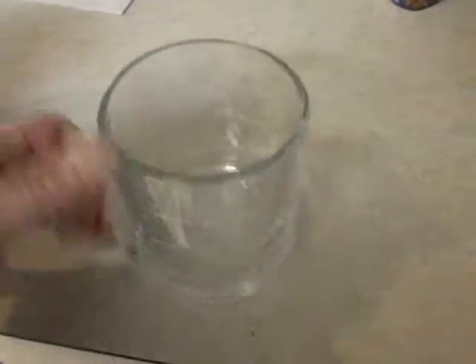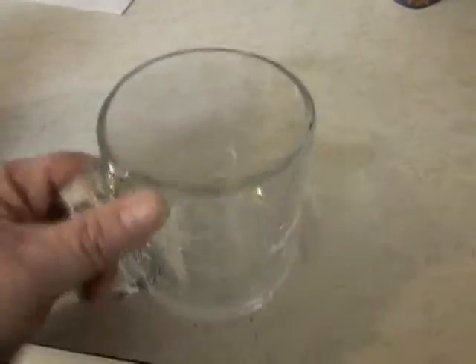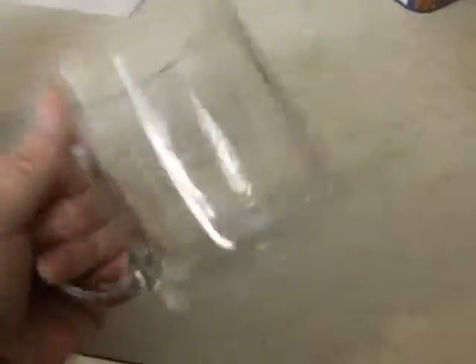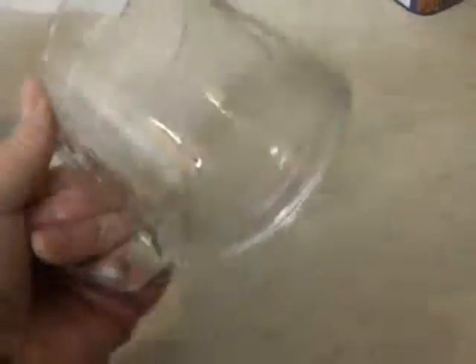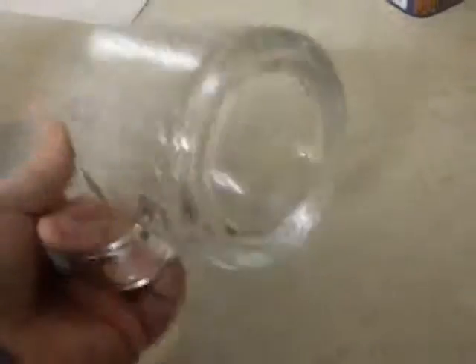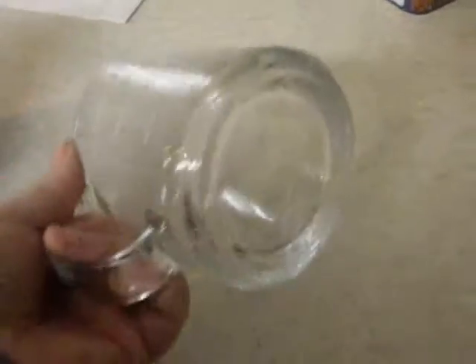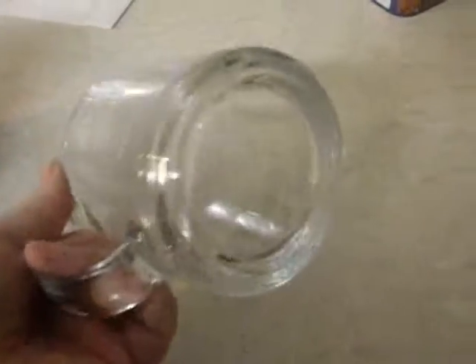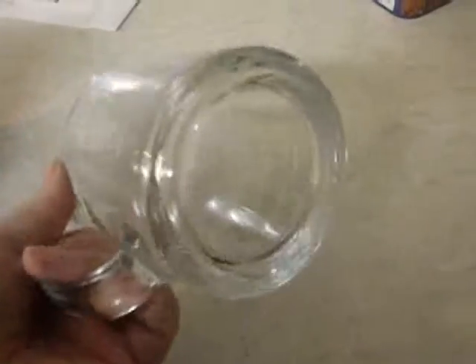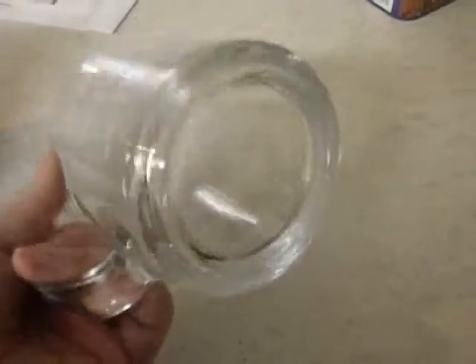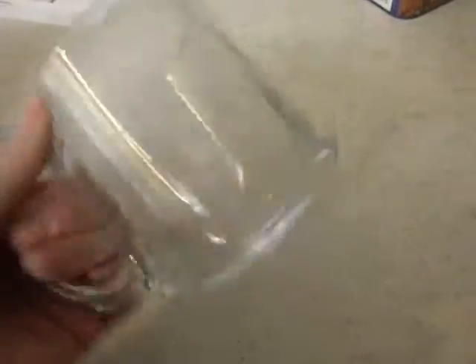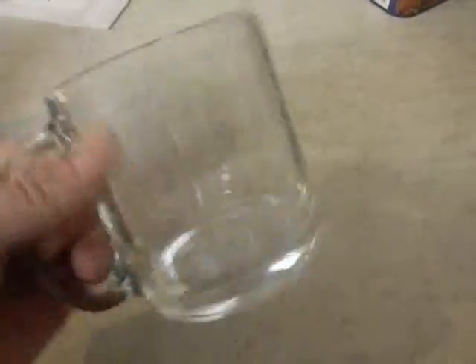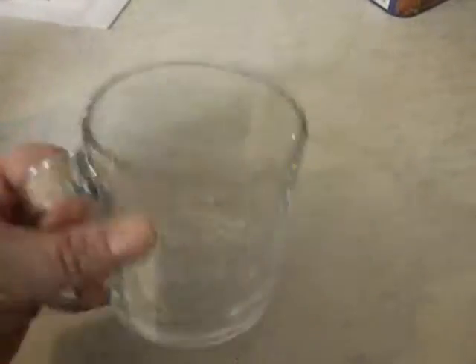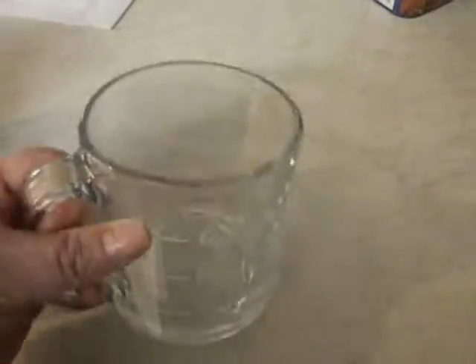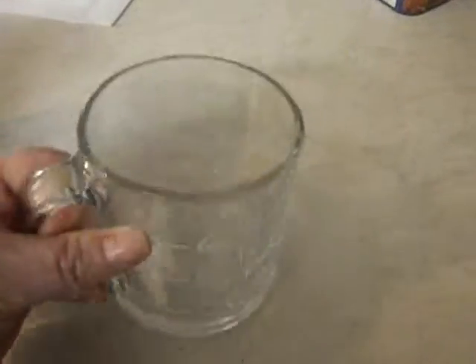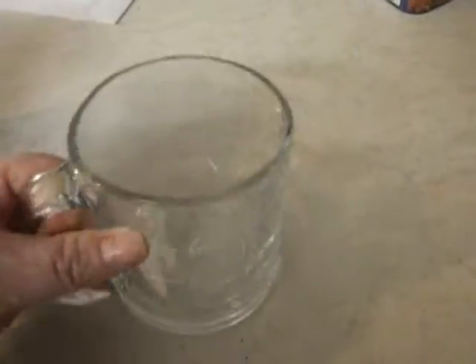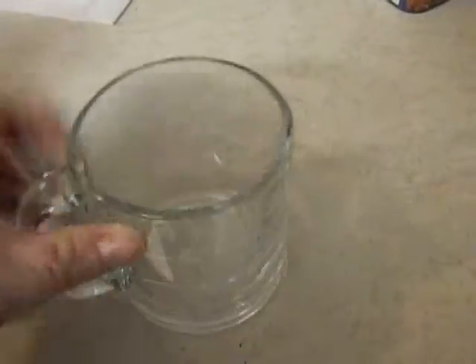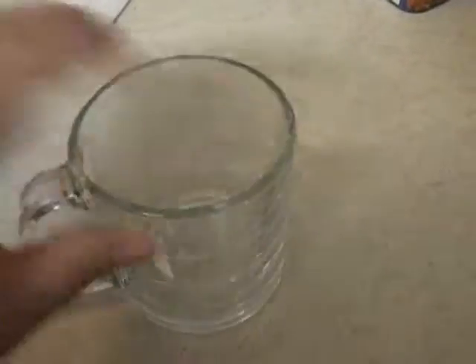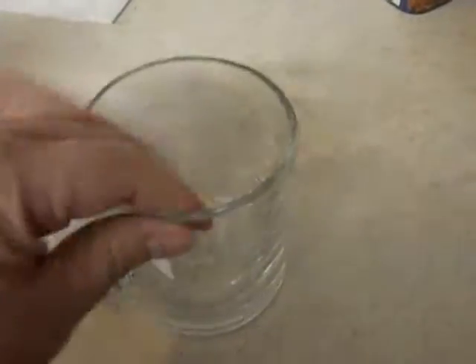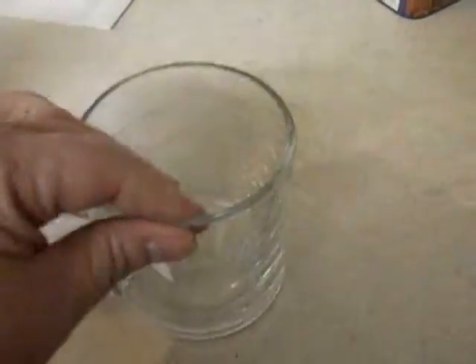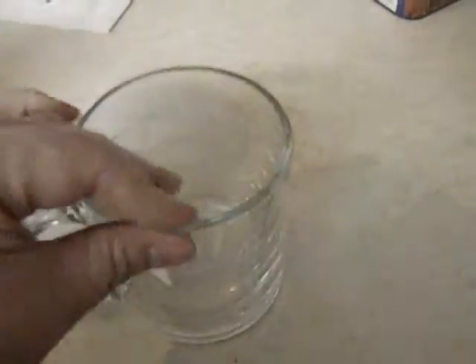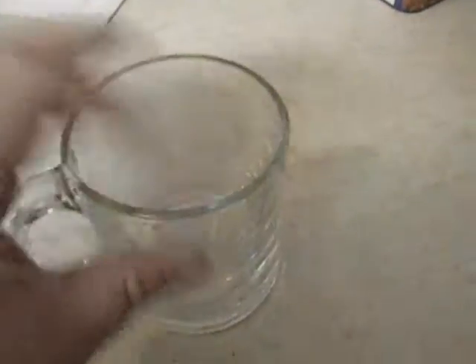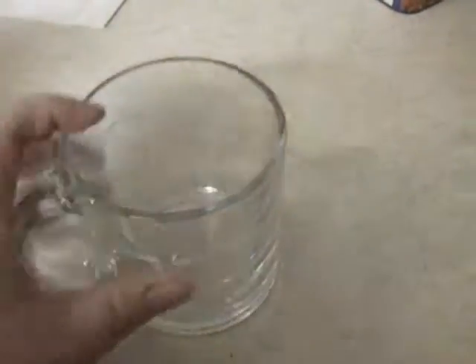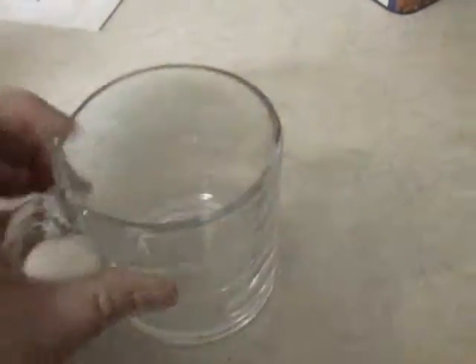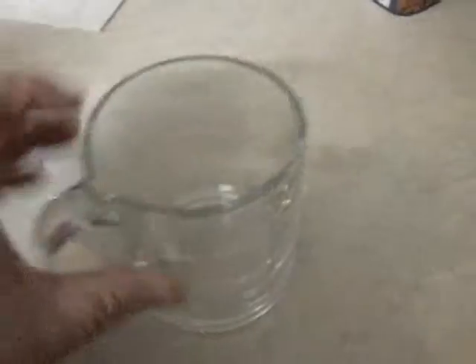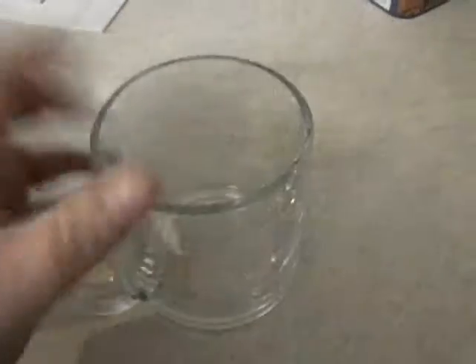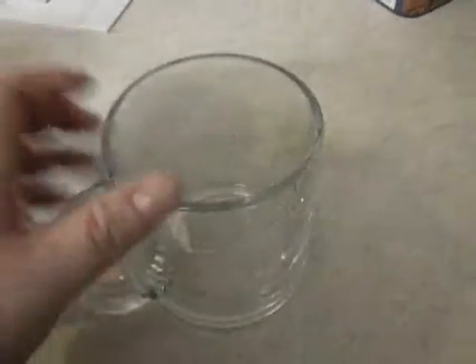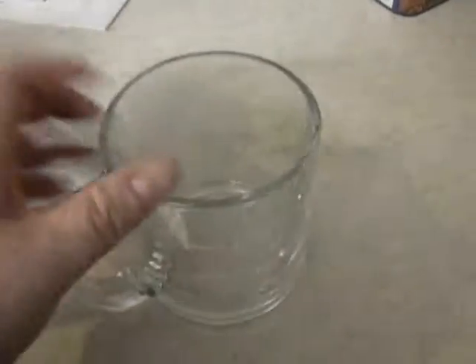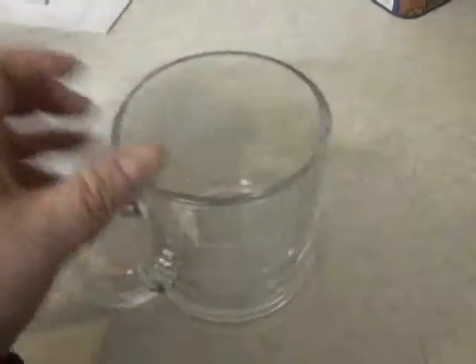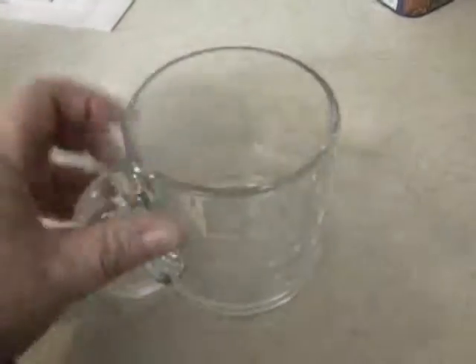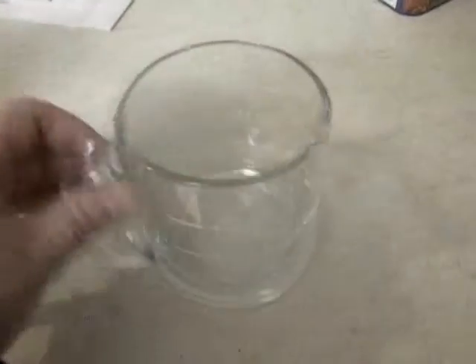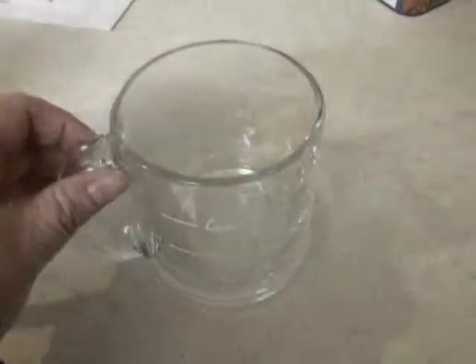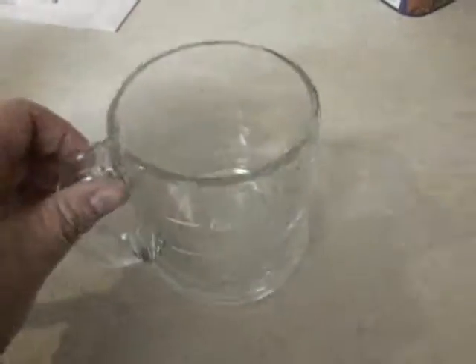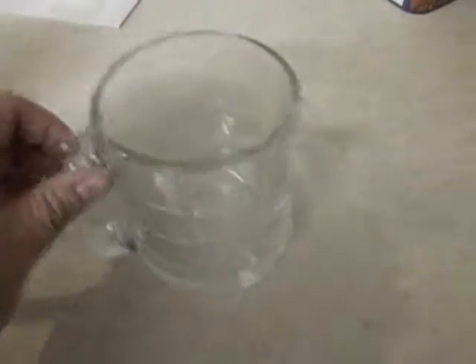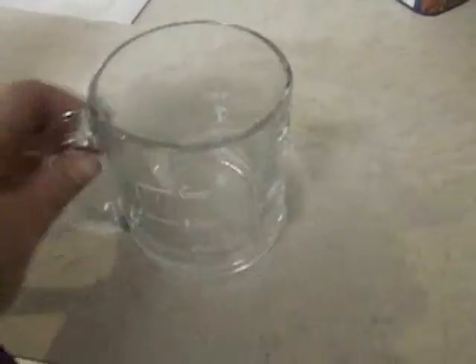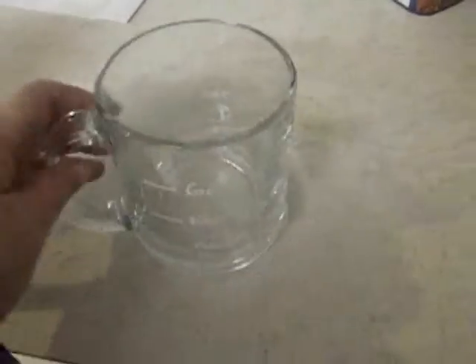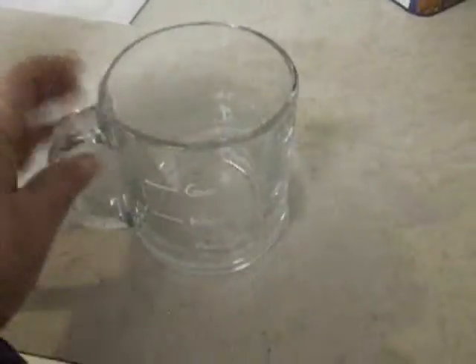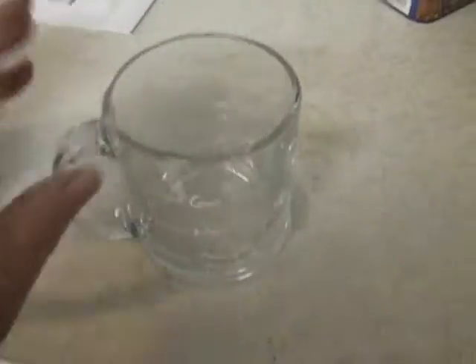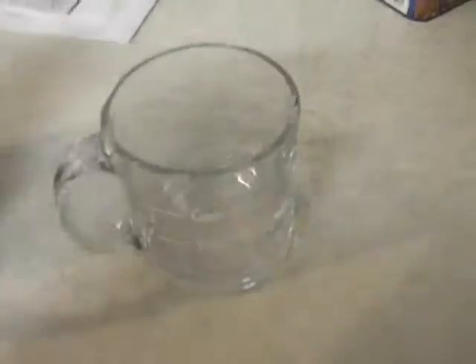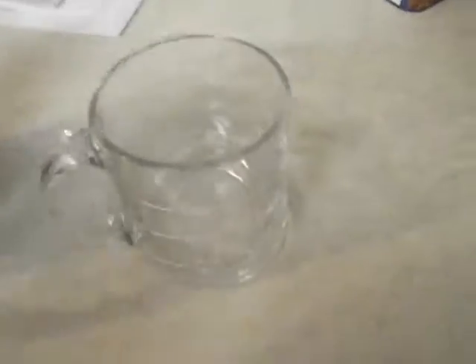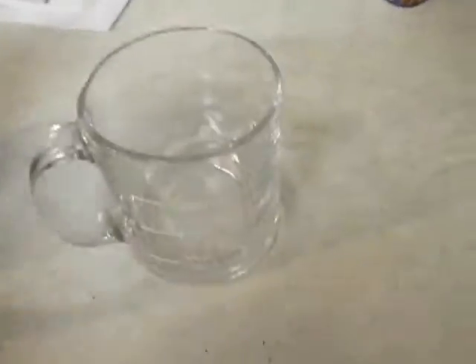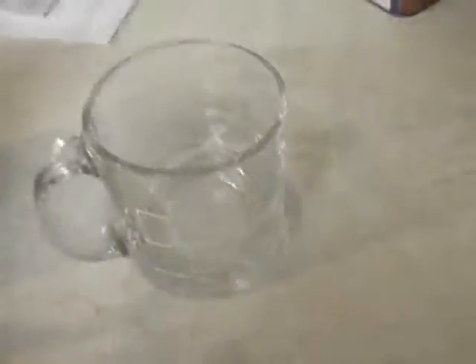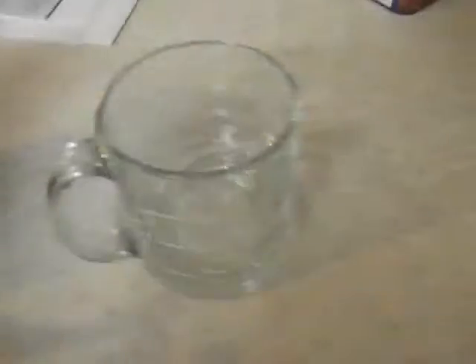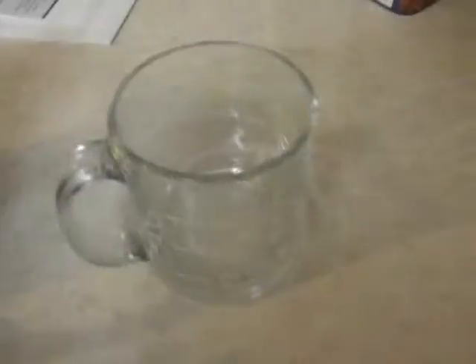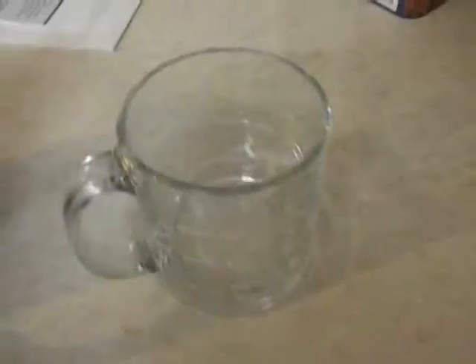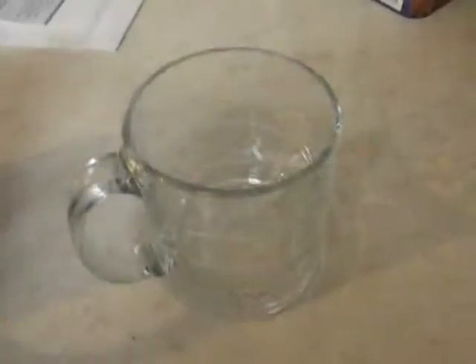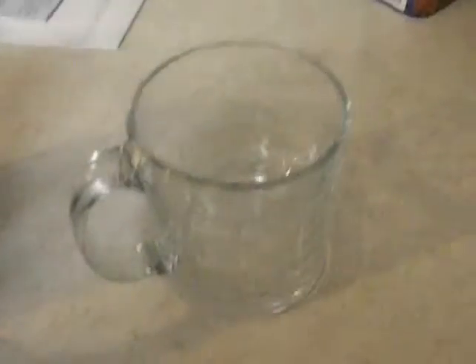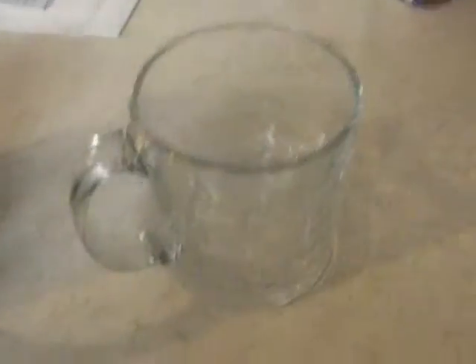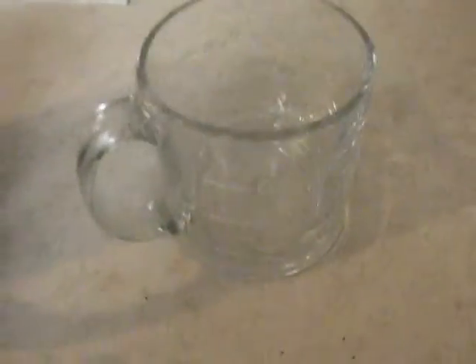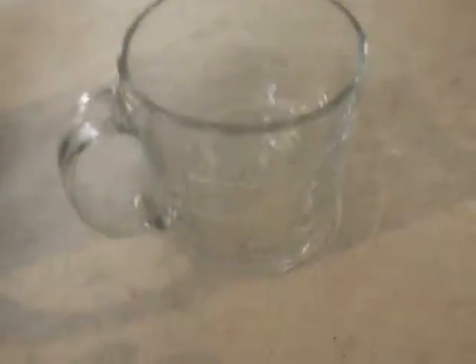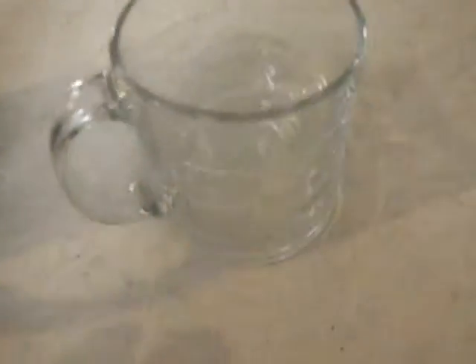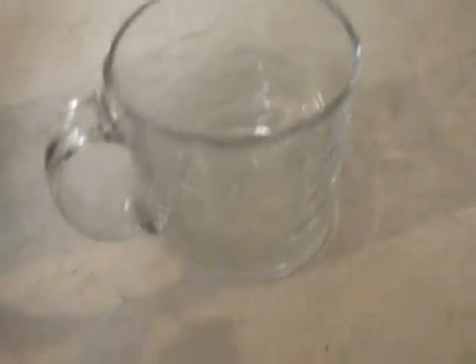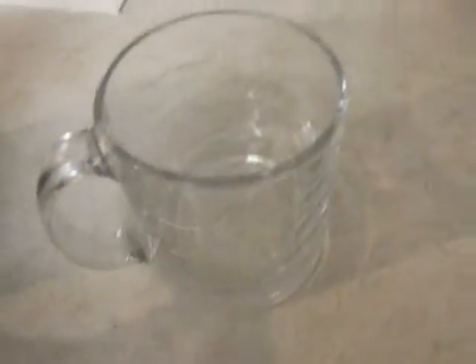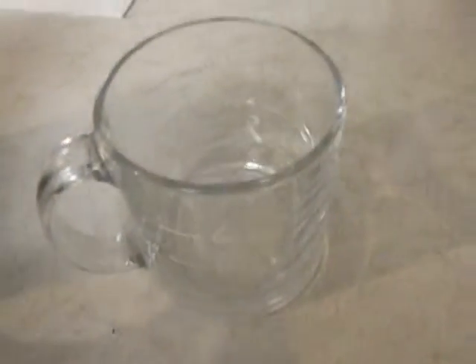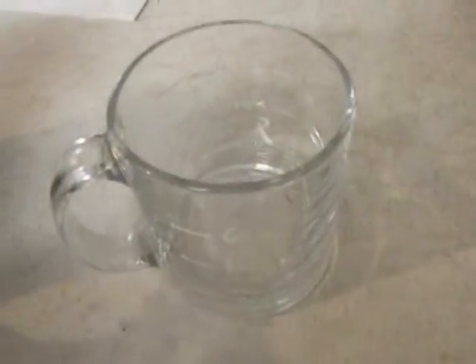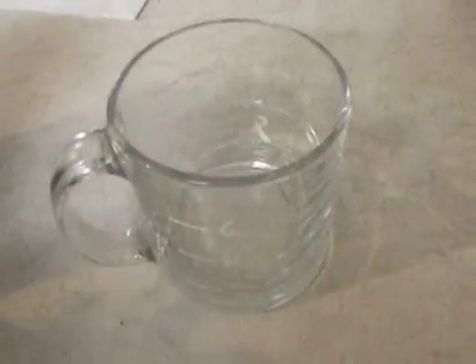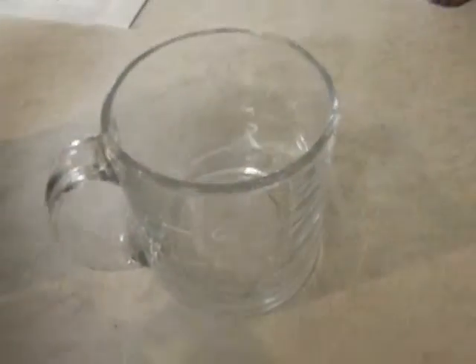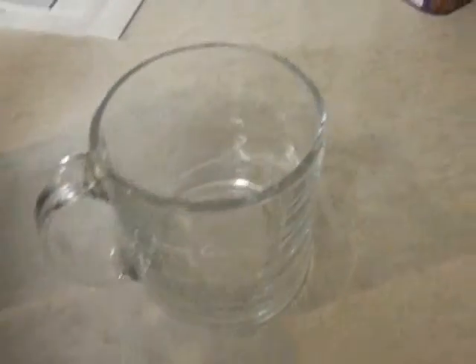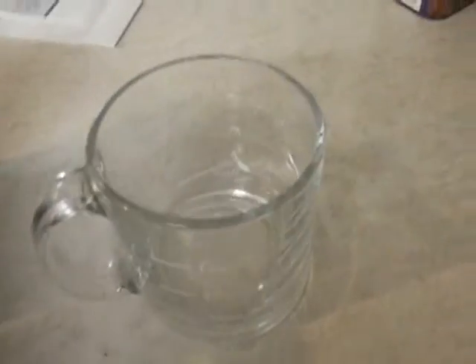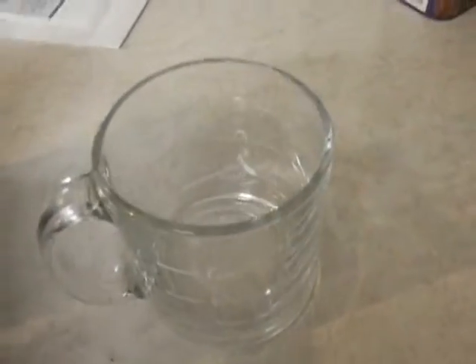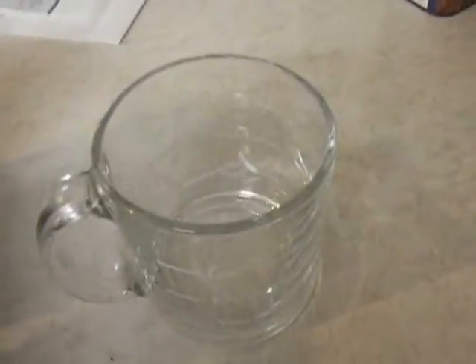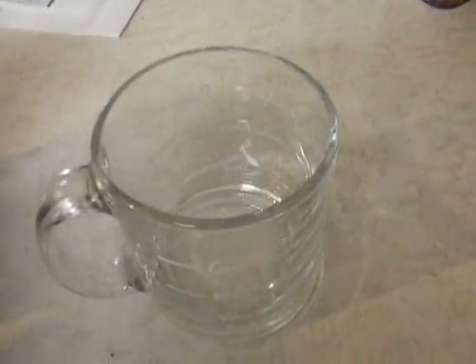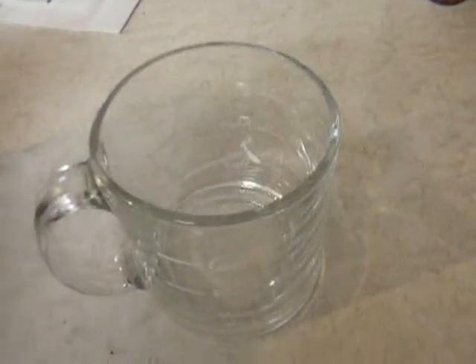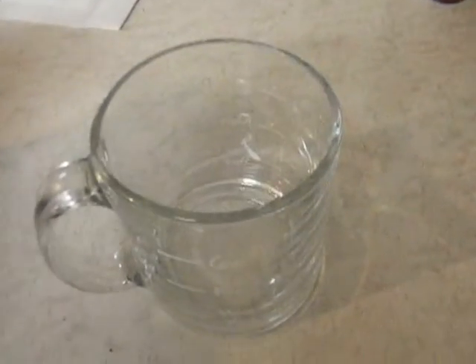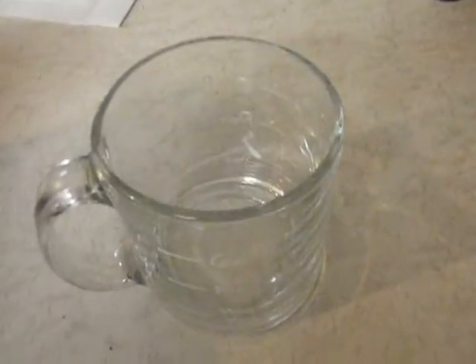And it is a nice, really thick glass mug. Dishwasher safe — you can put it in a dishwasher.